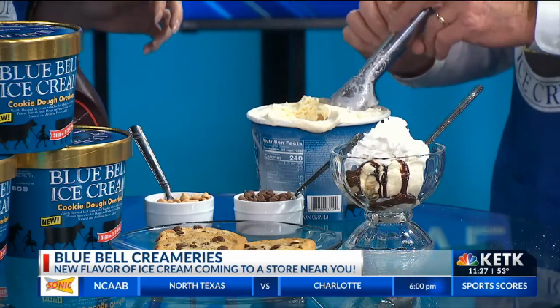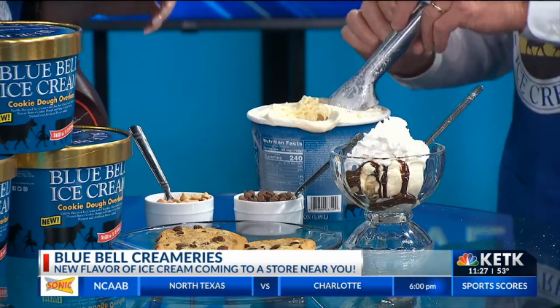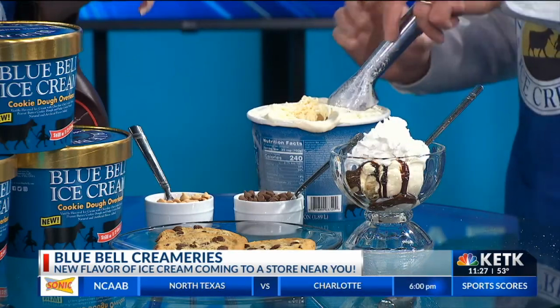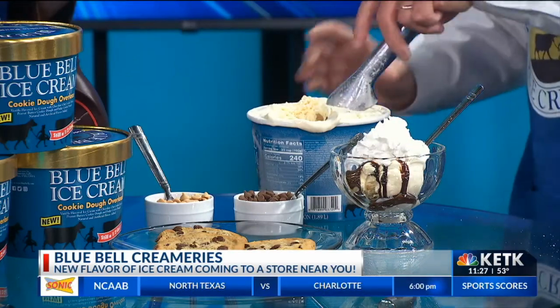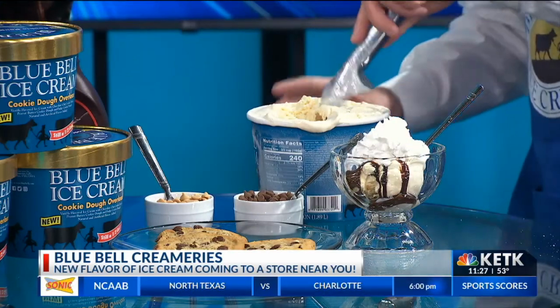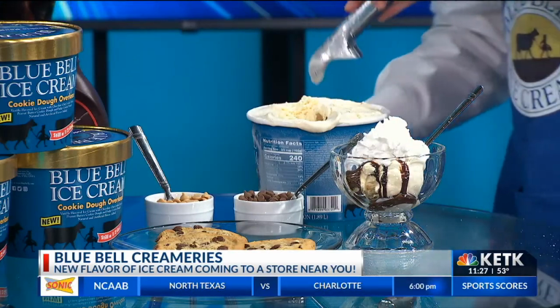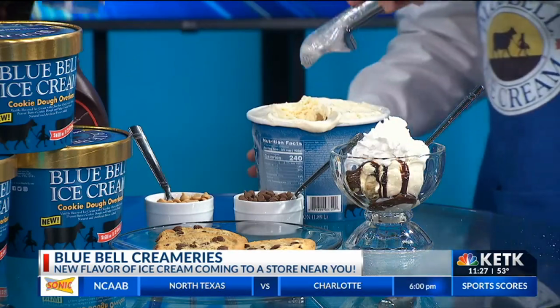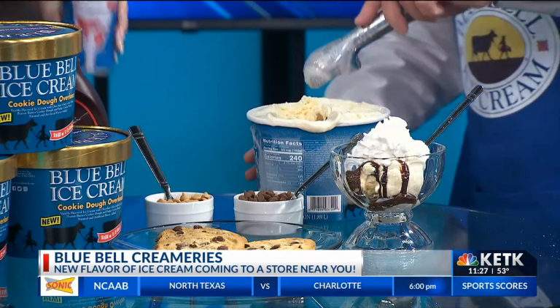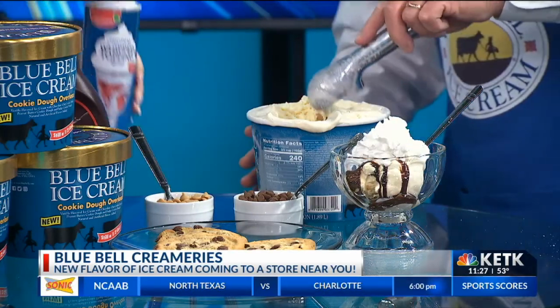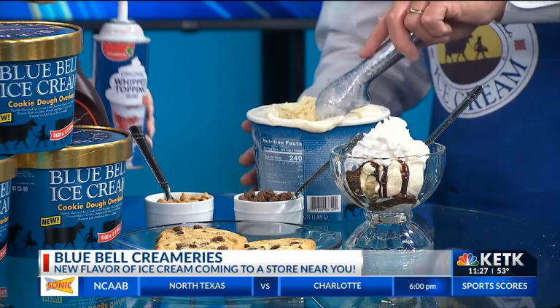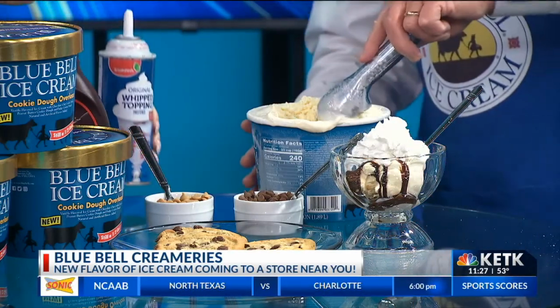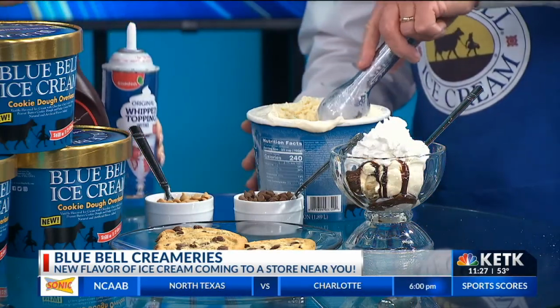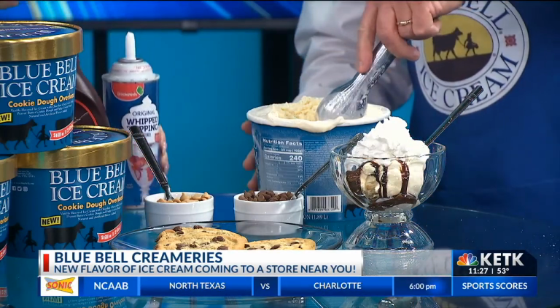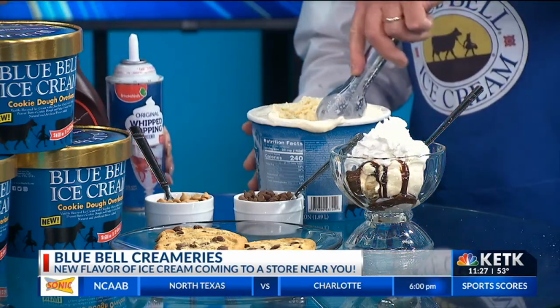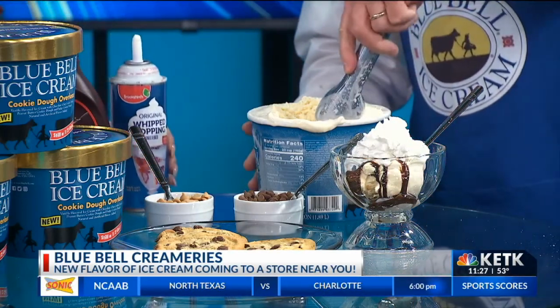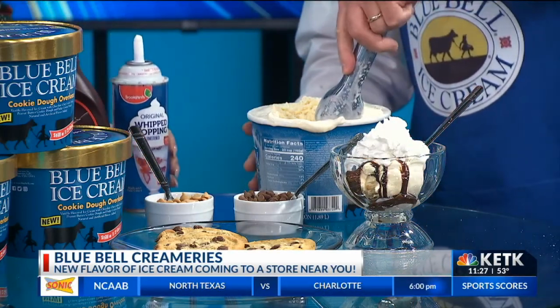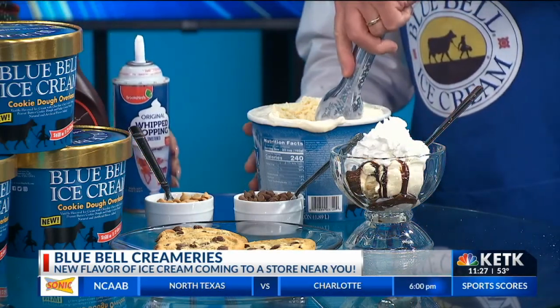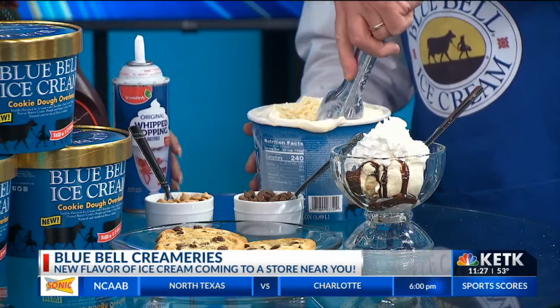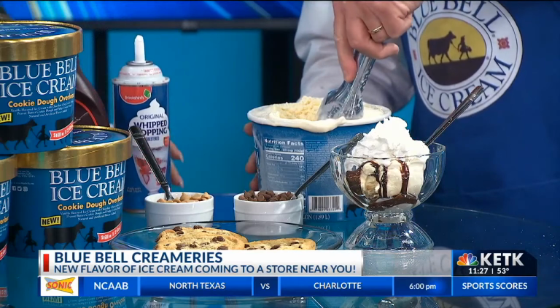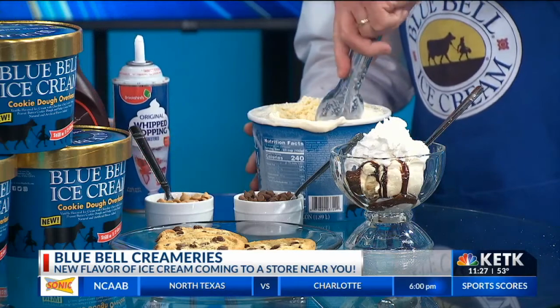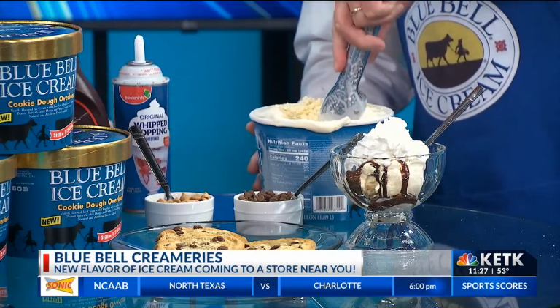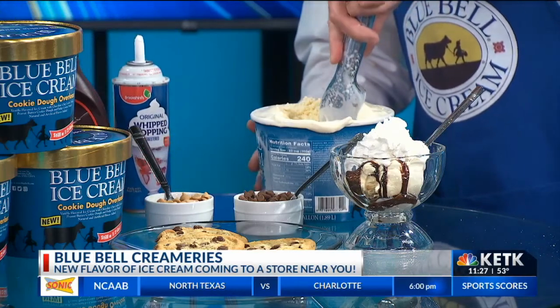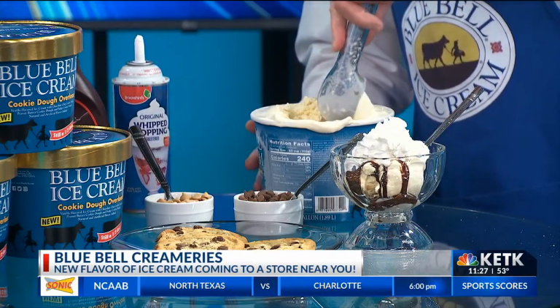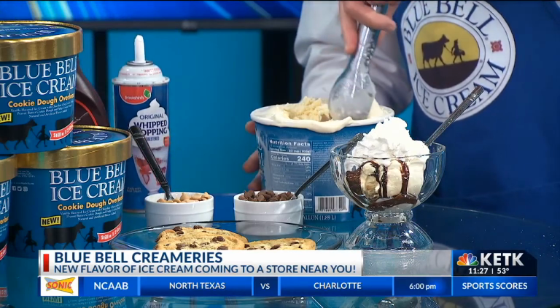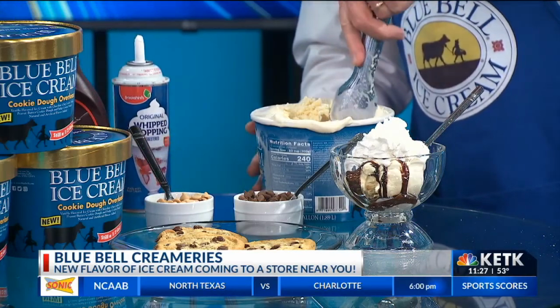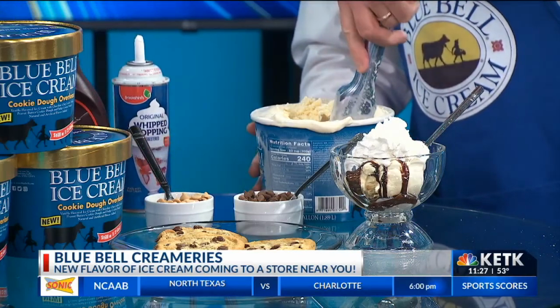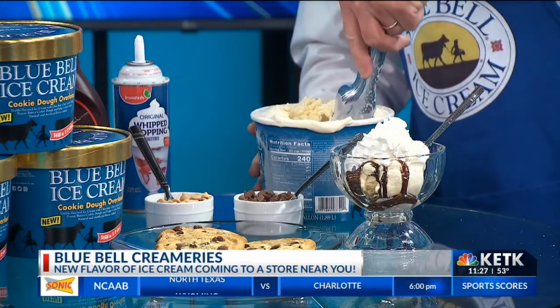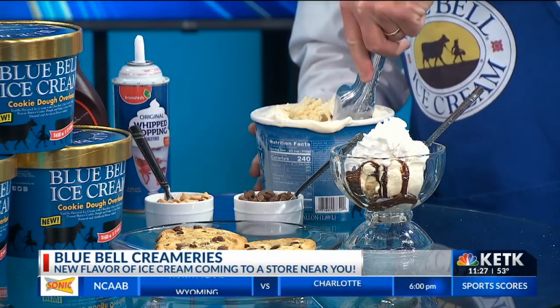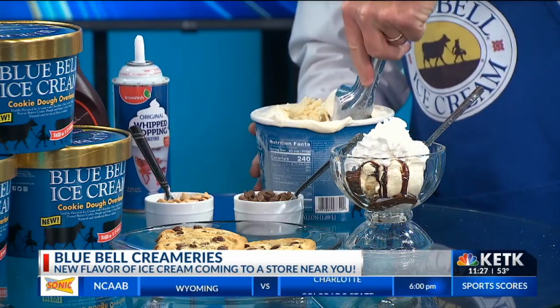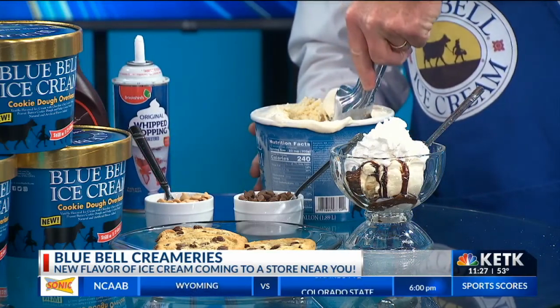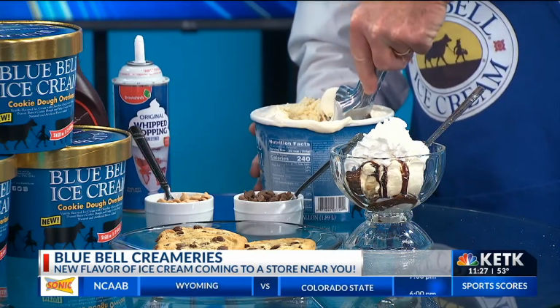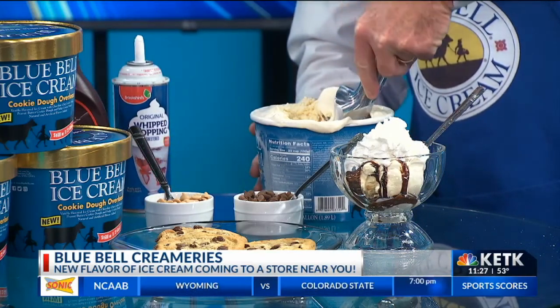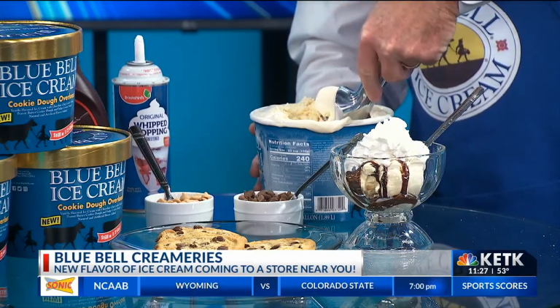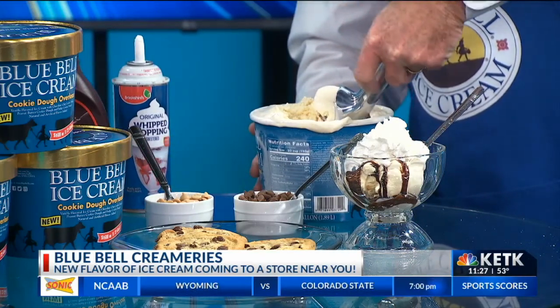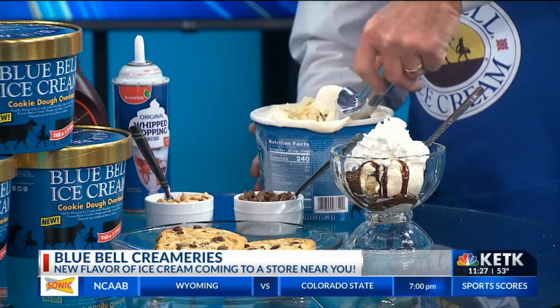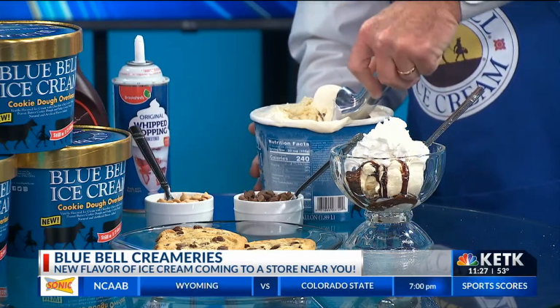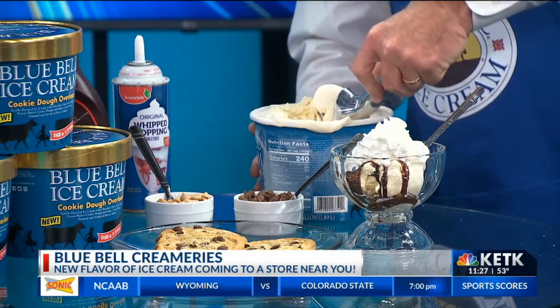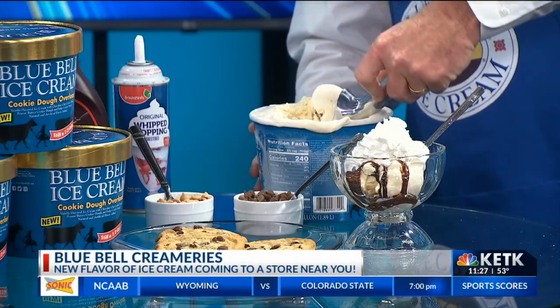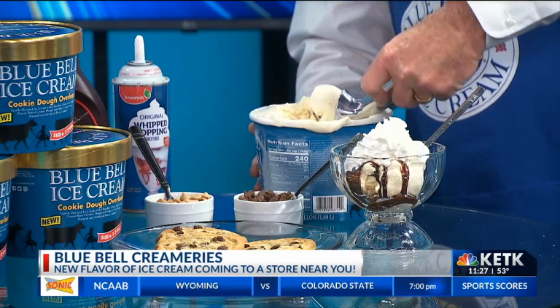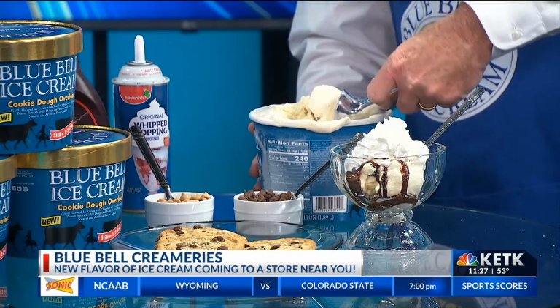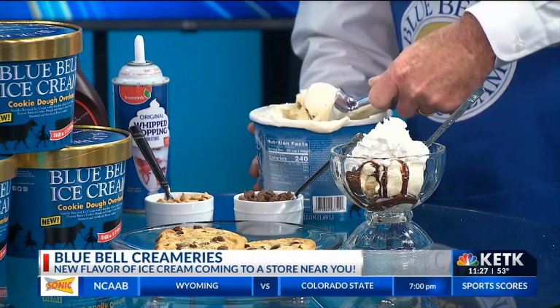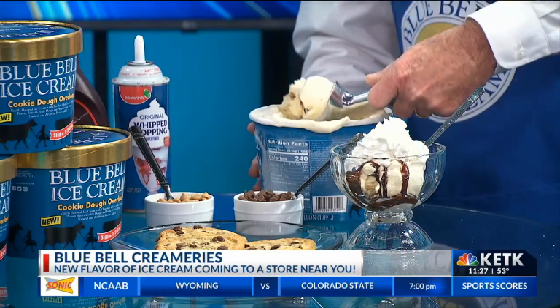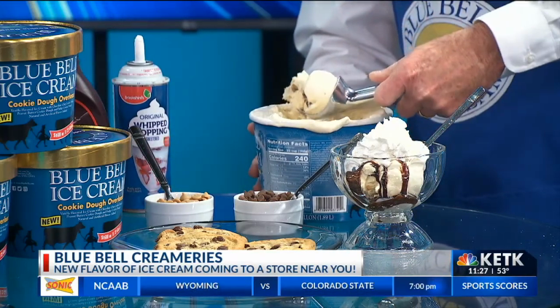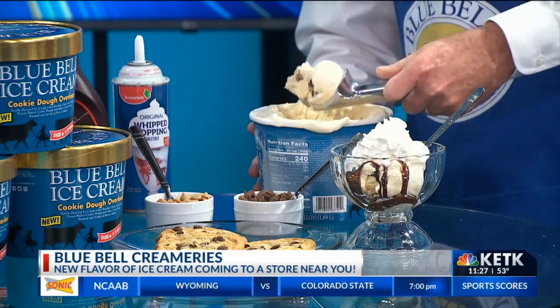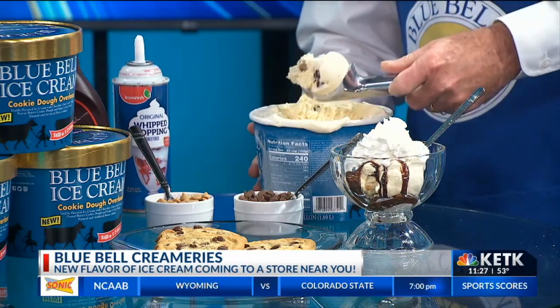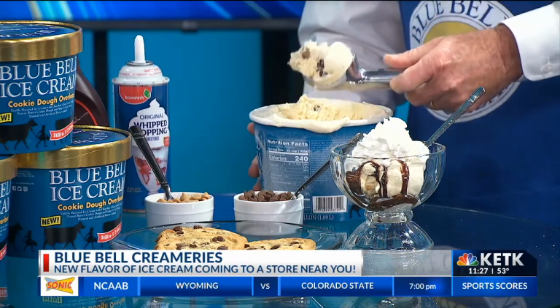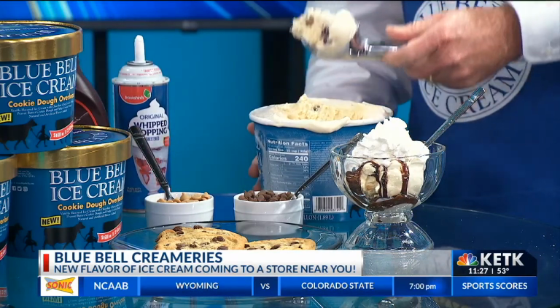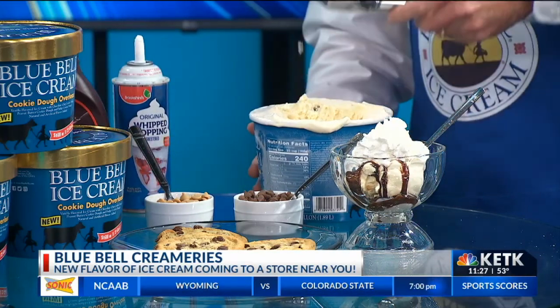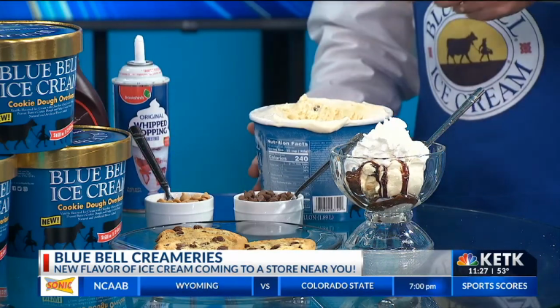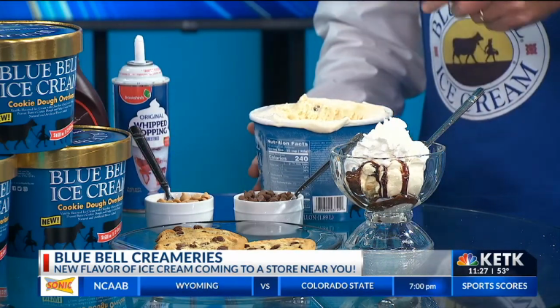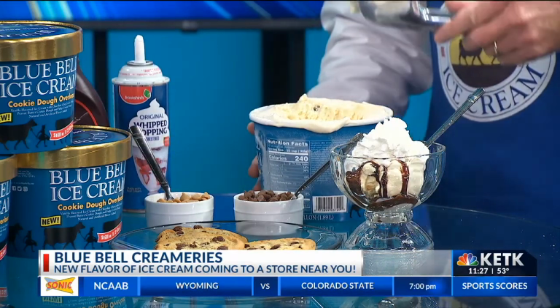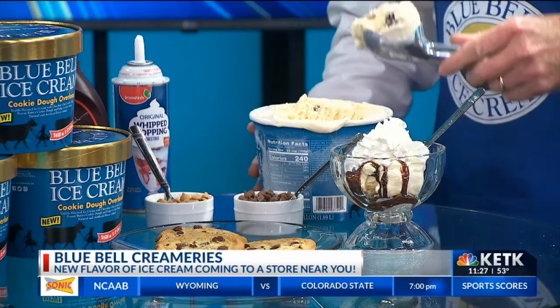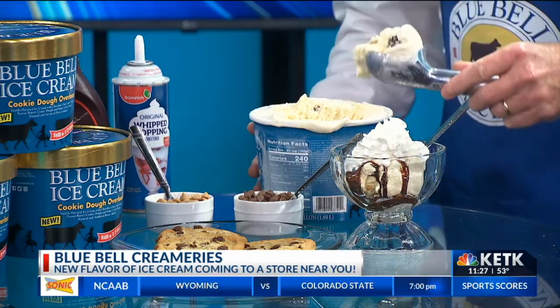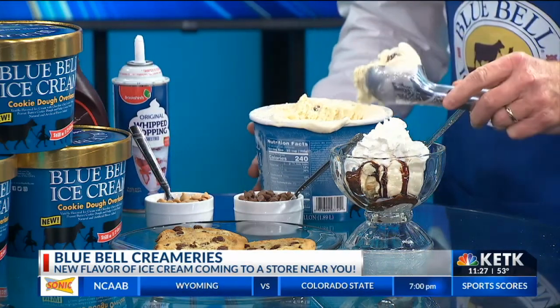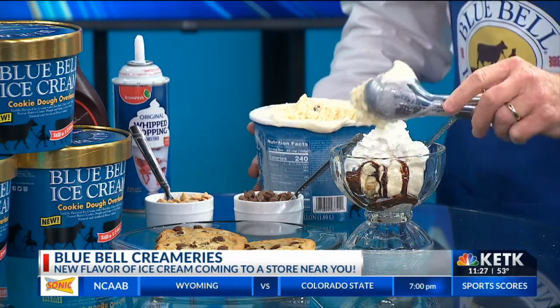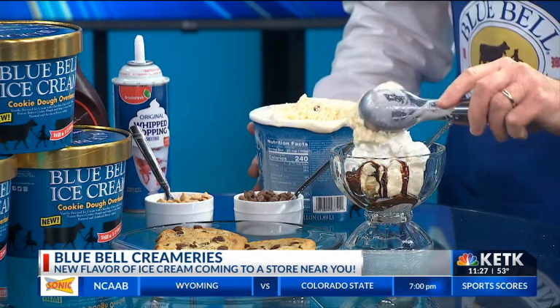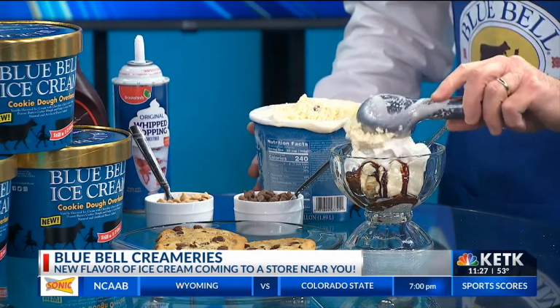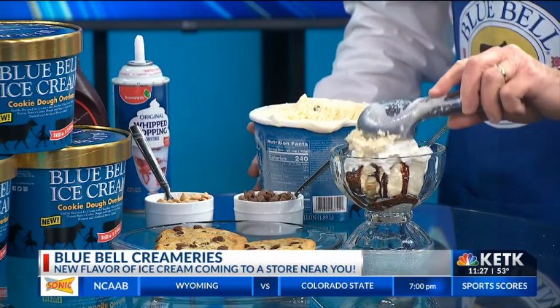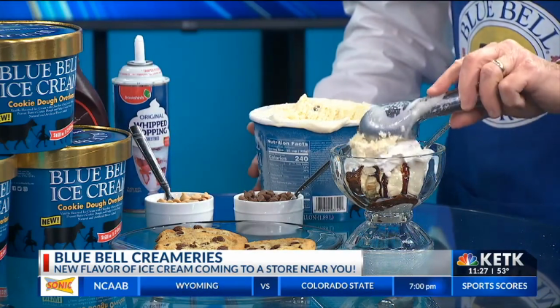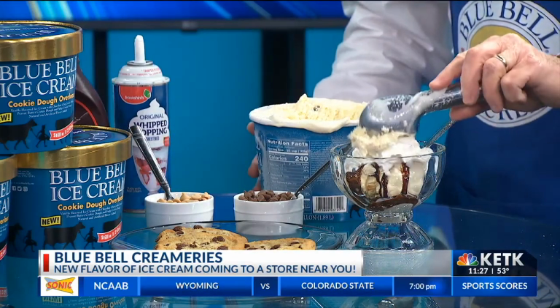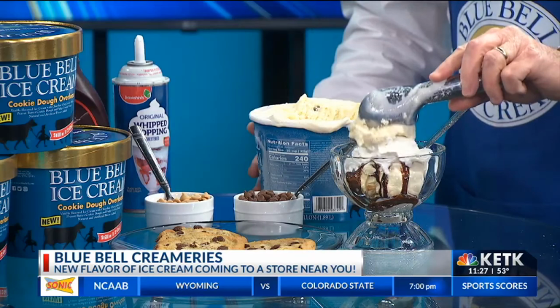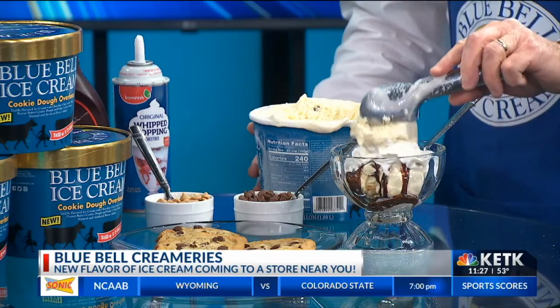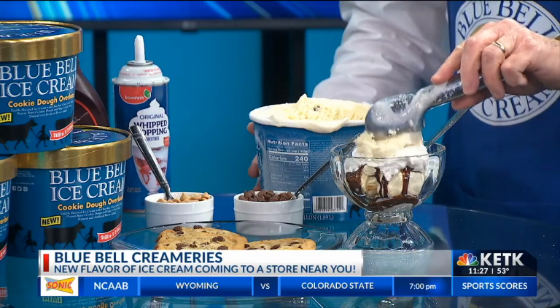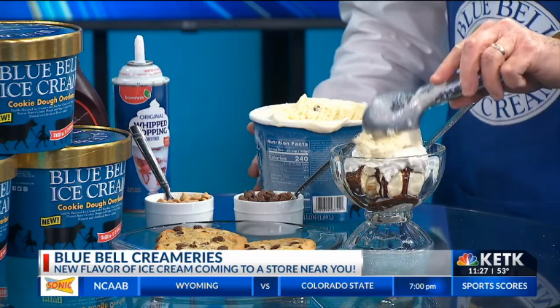Then we come back to the parfait with another generous dip. Now Donnie, you can come over anytime — I'm liking these portions.